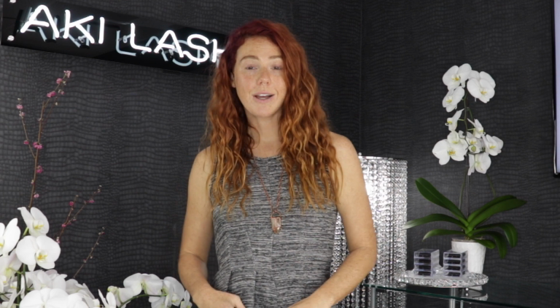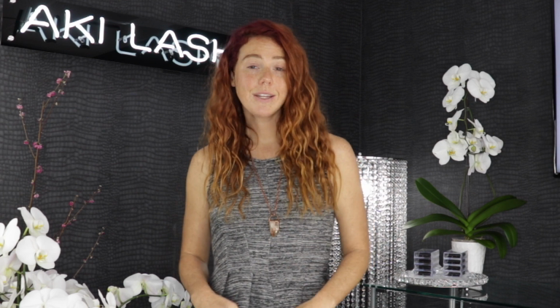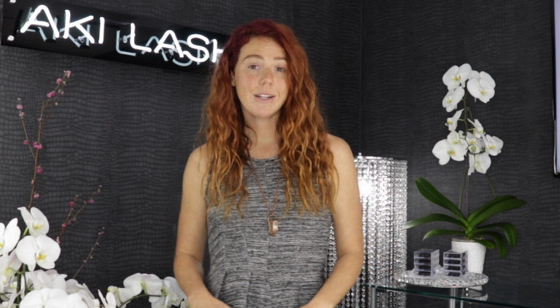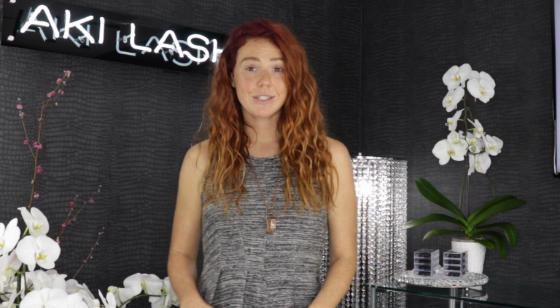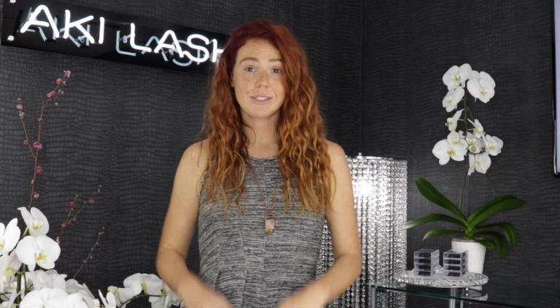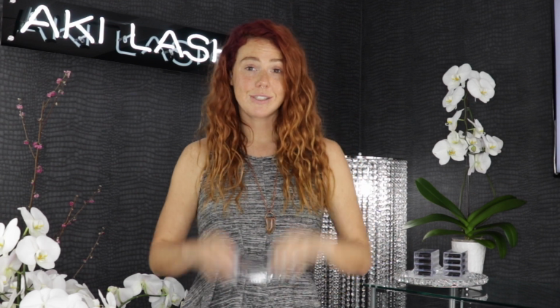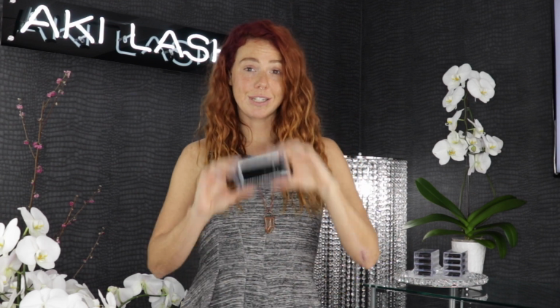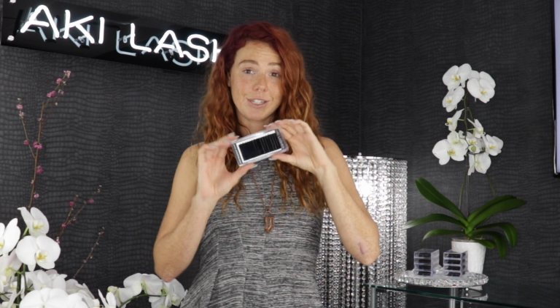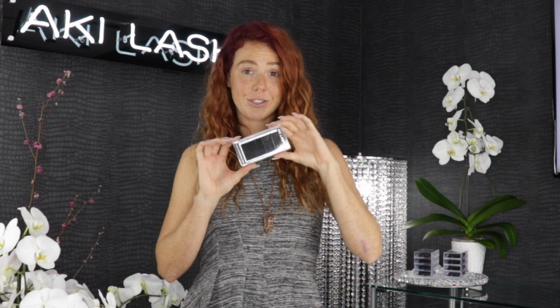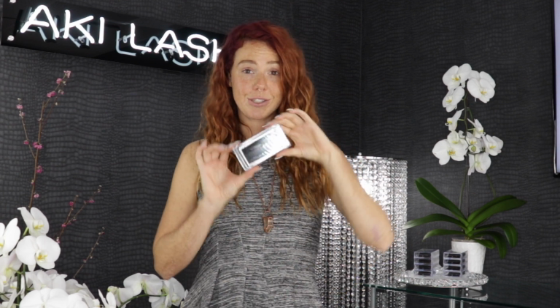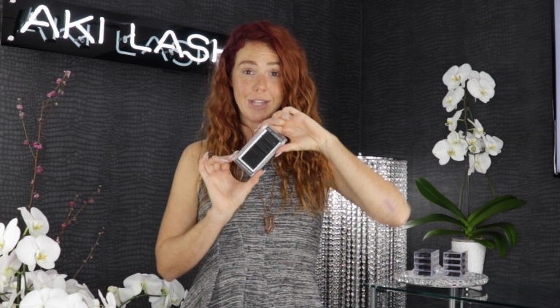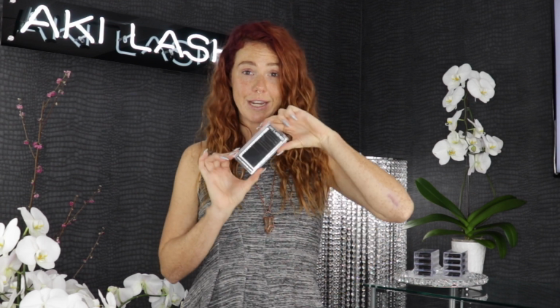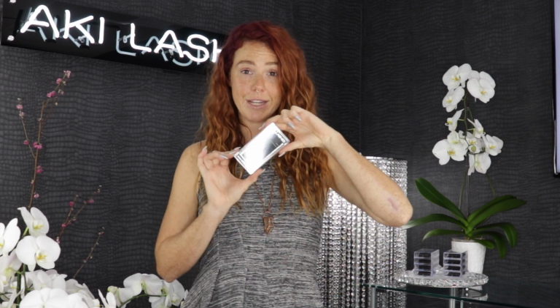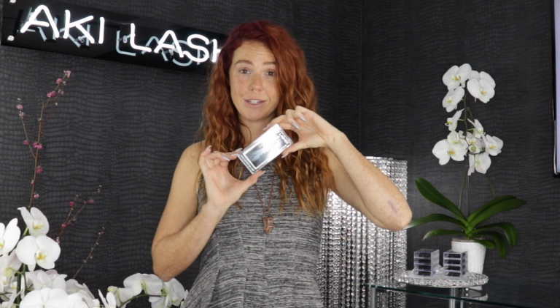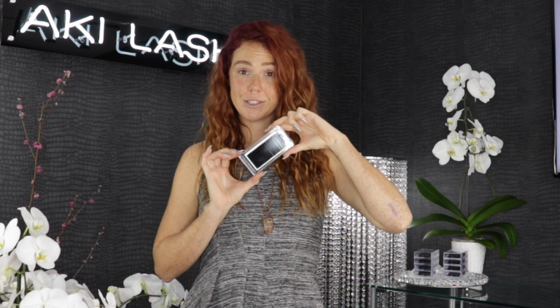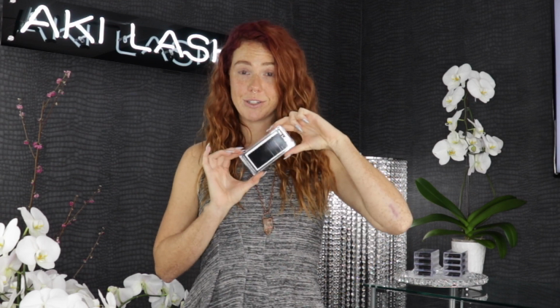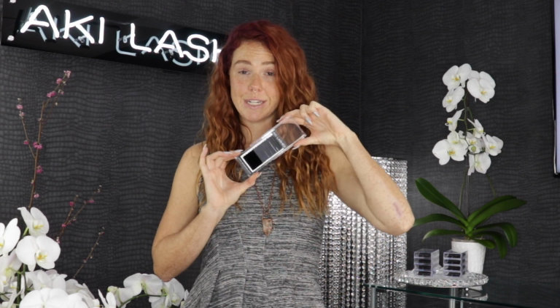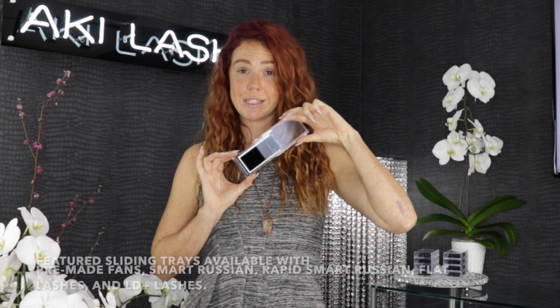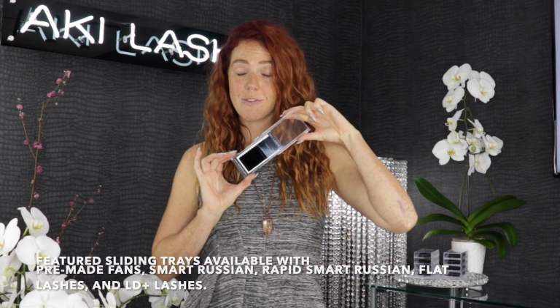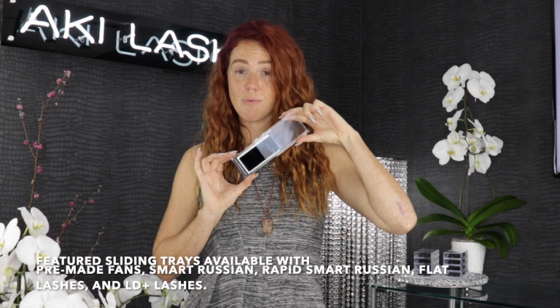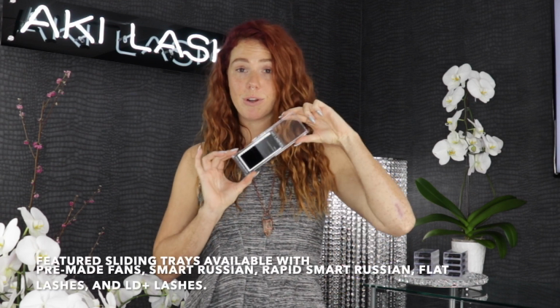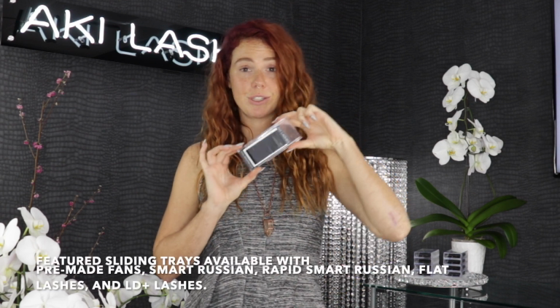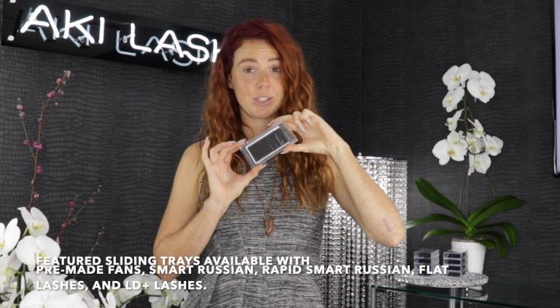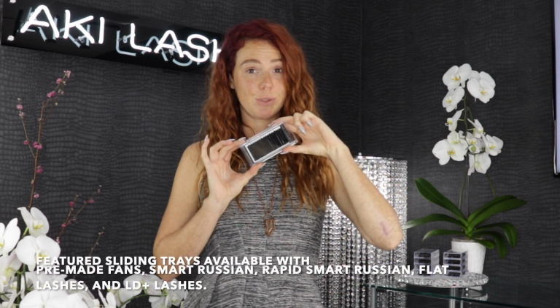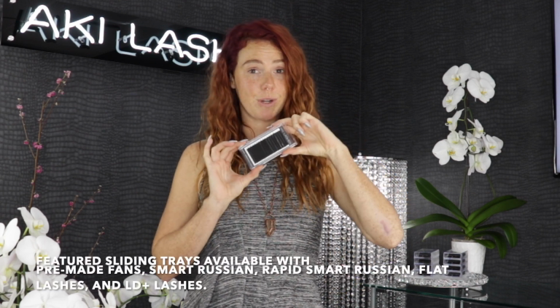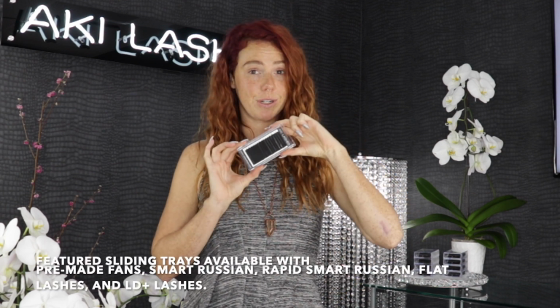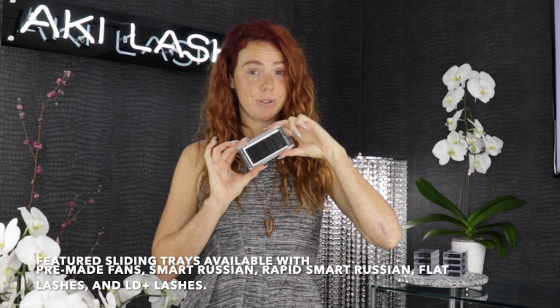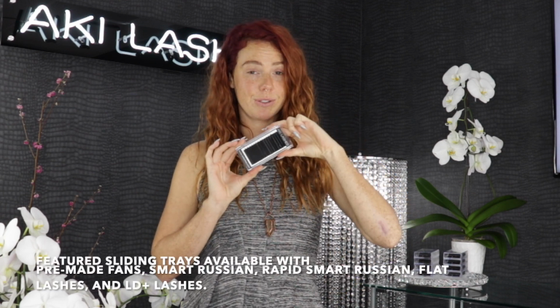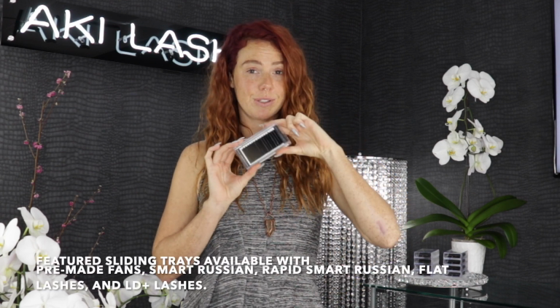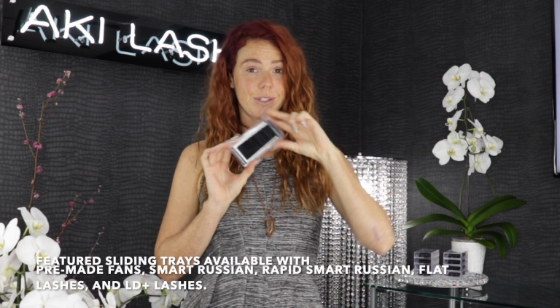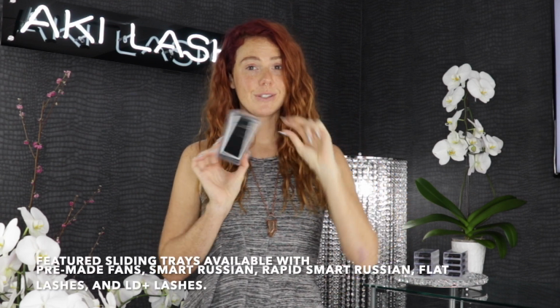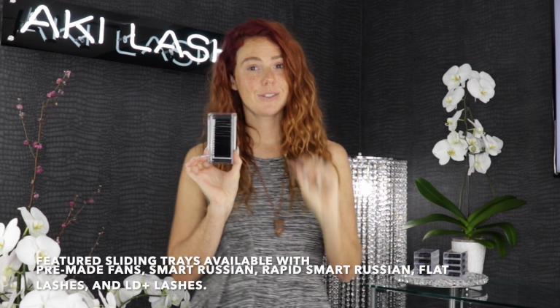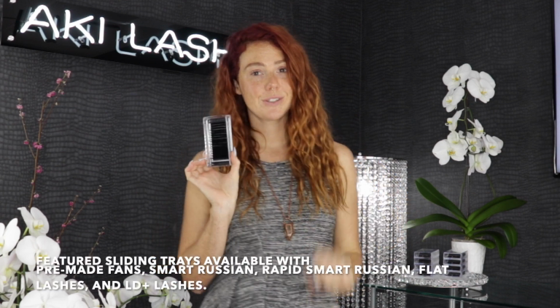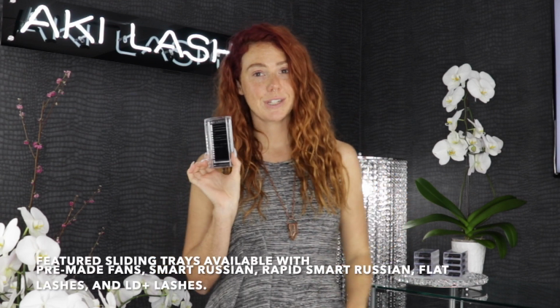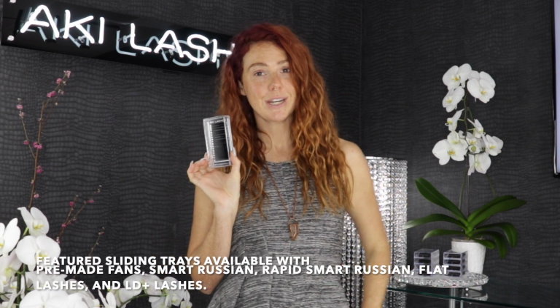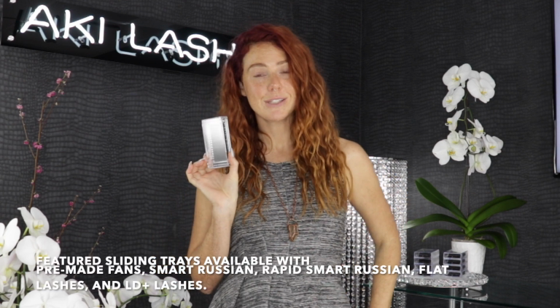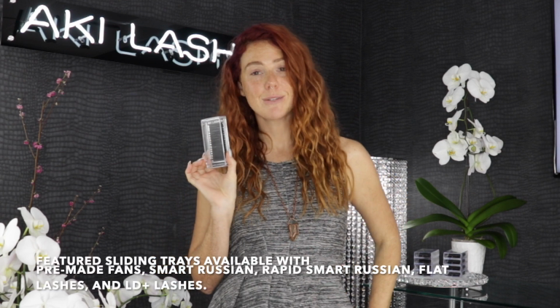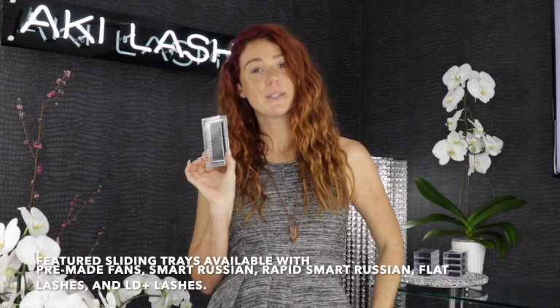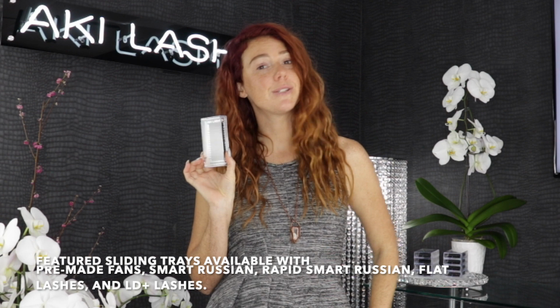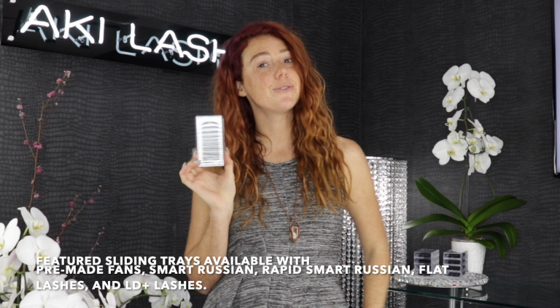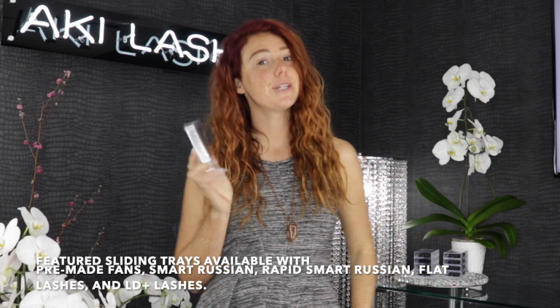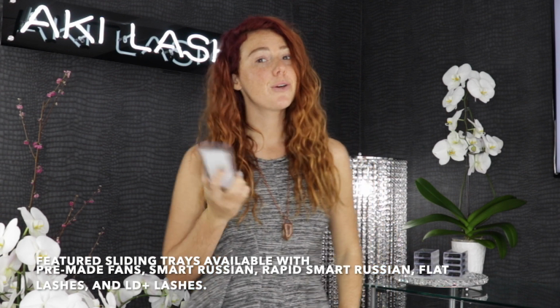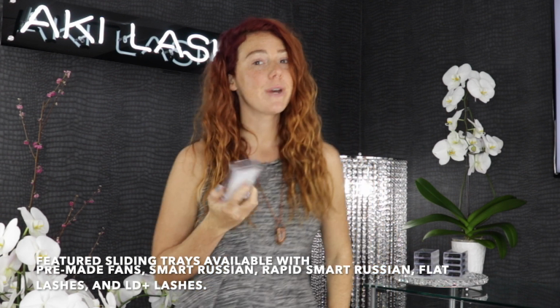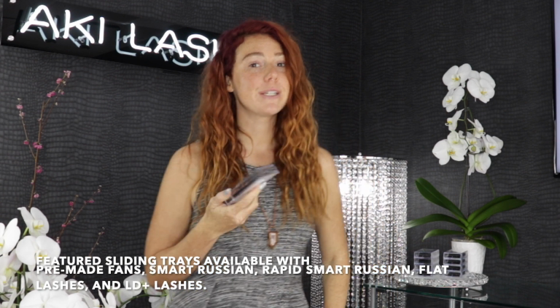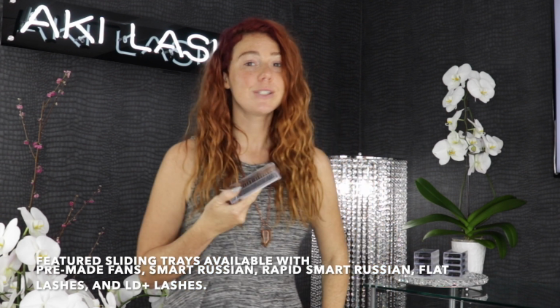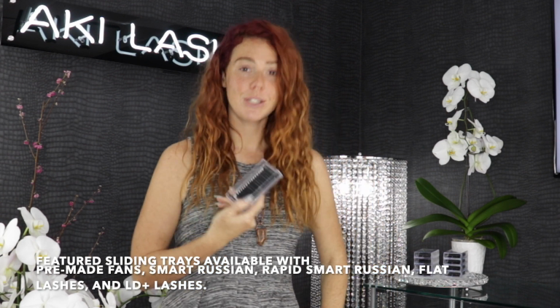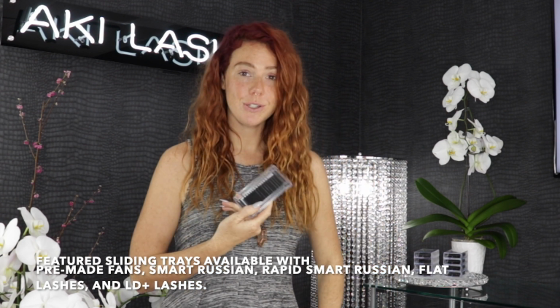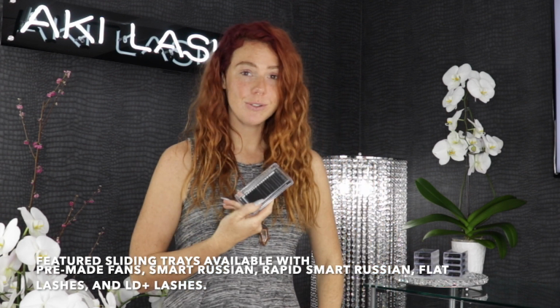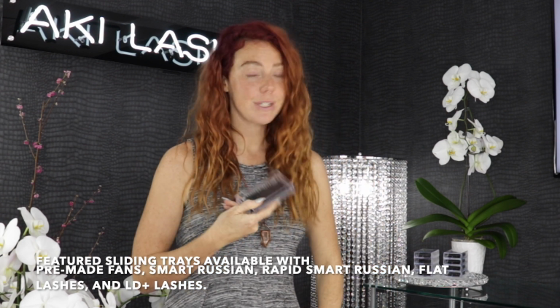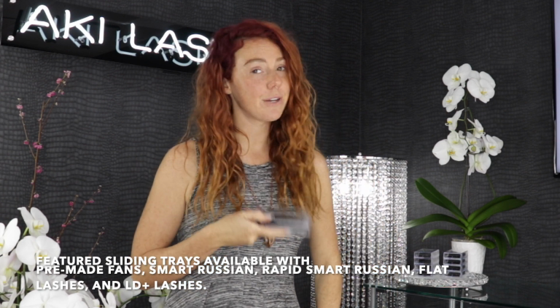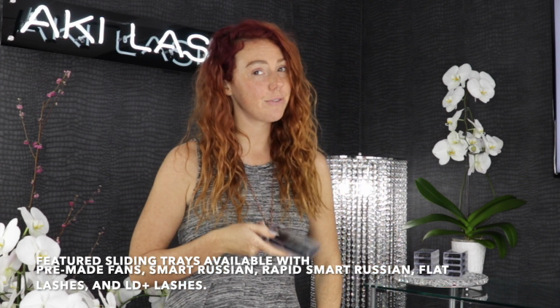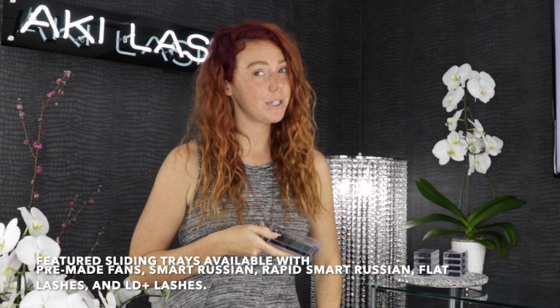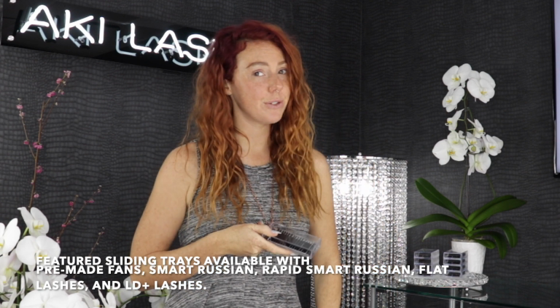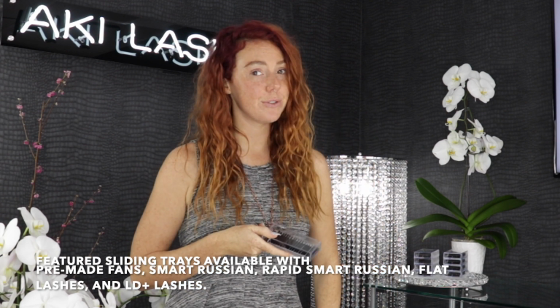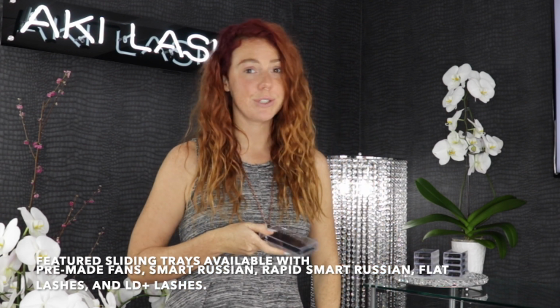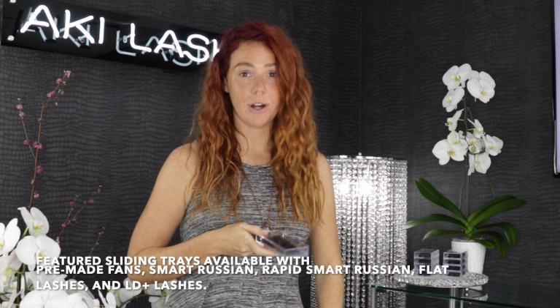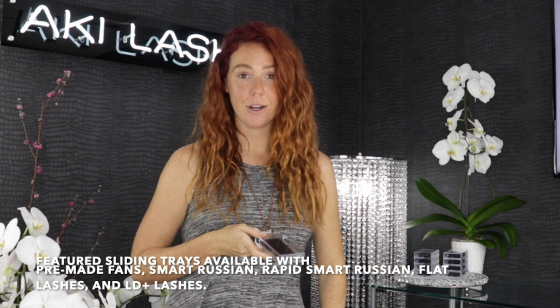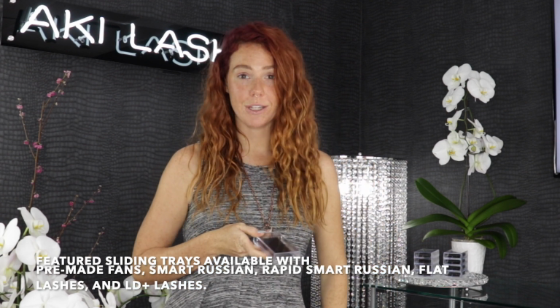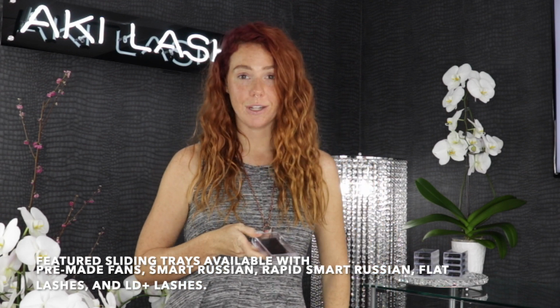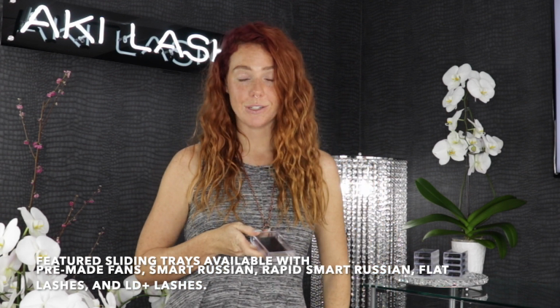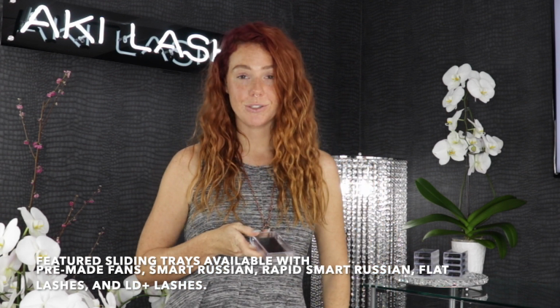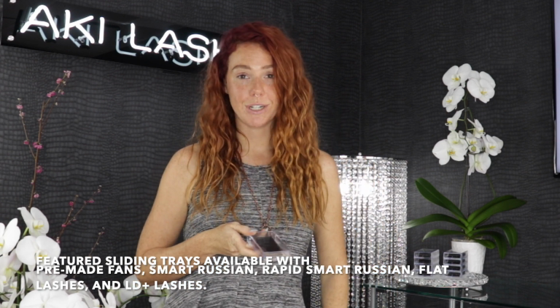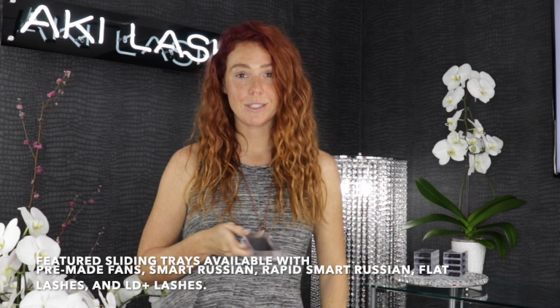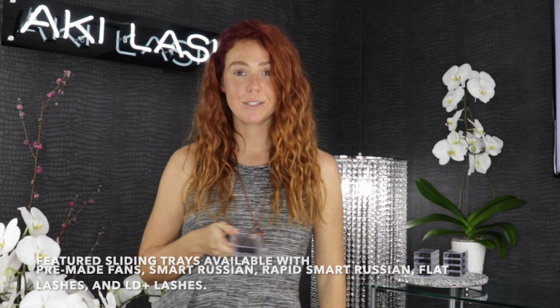Aki Lashes Signature Sliding Clear Trays have more than this one use. Check out some of these unique ways to use and reuse your Aki Lash Trays.